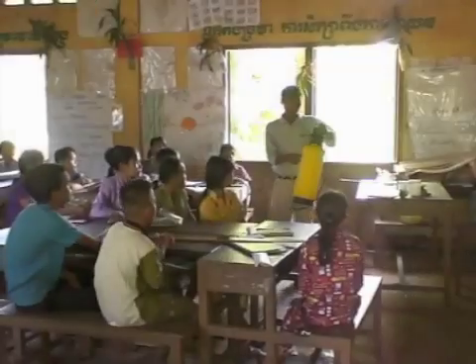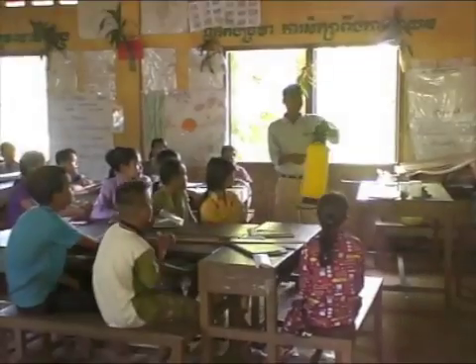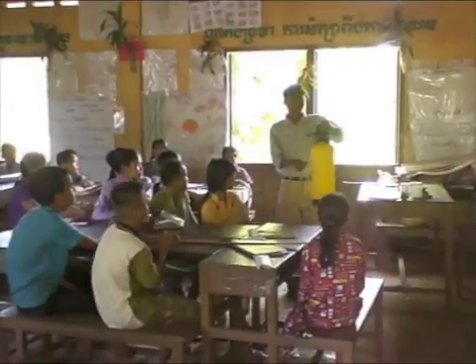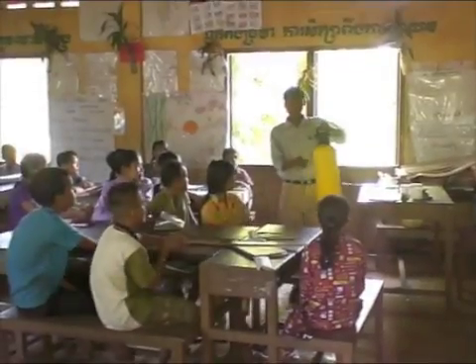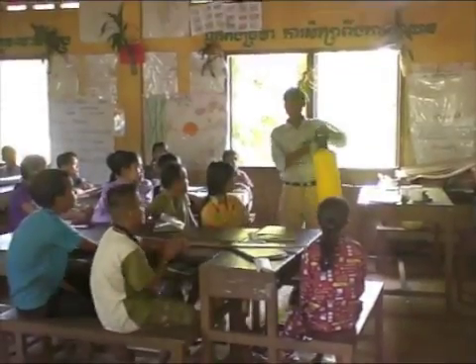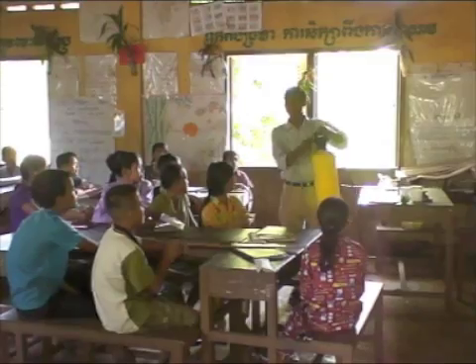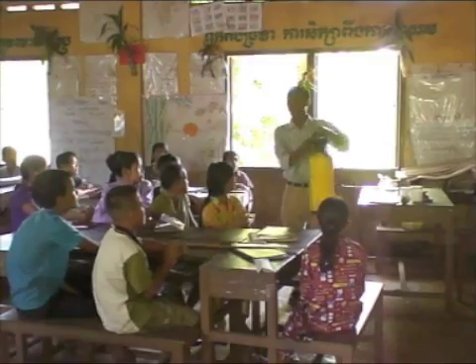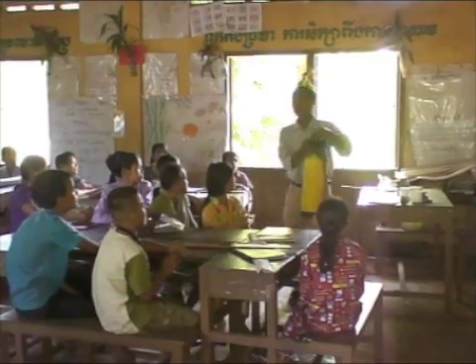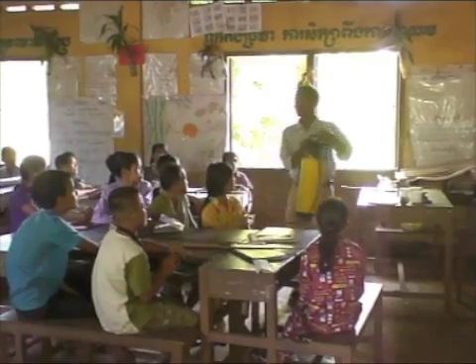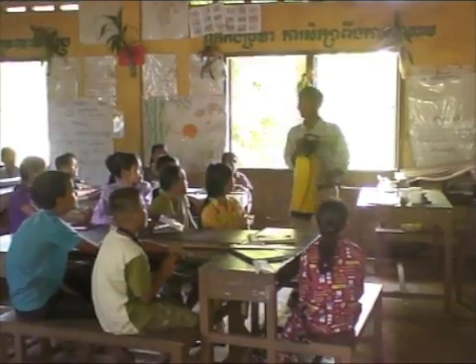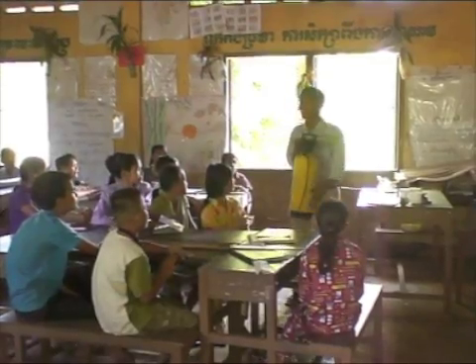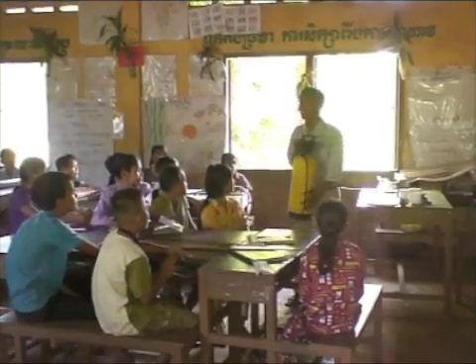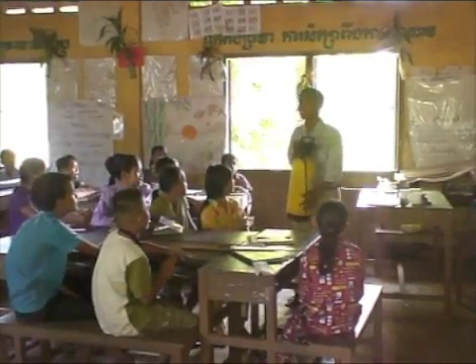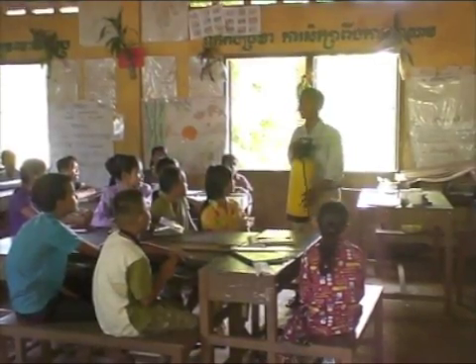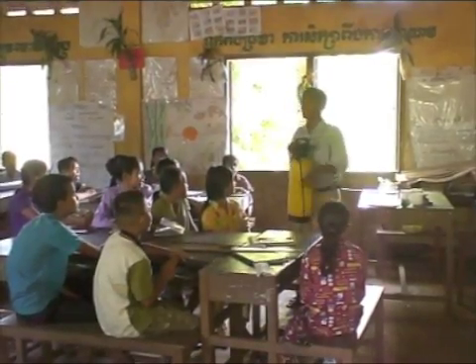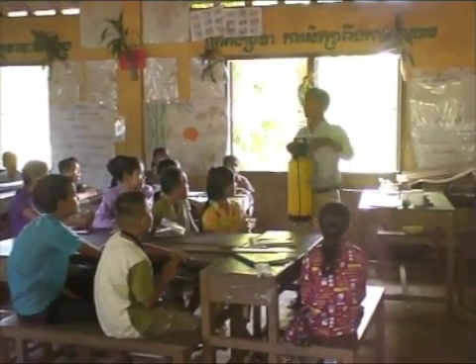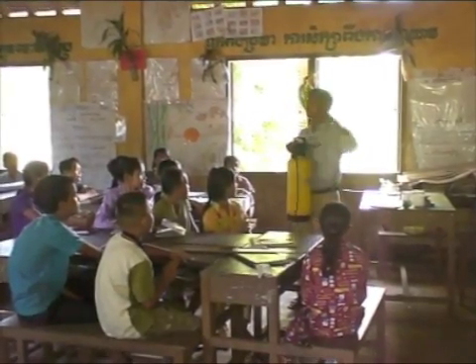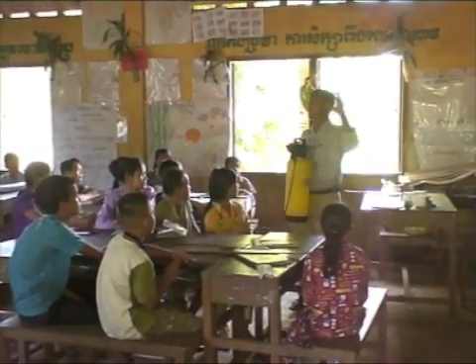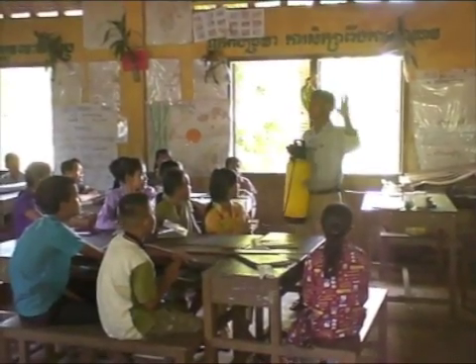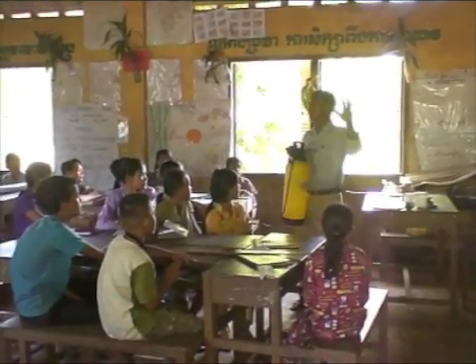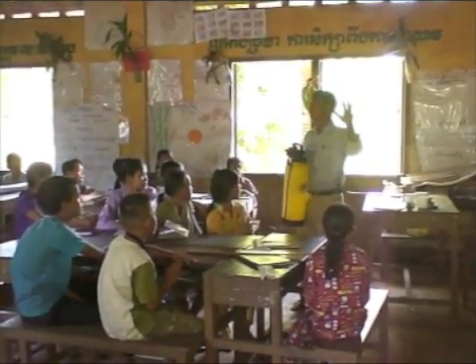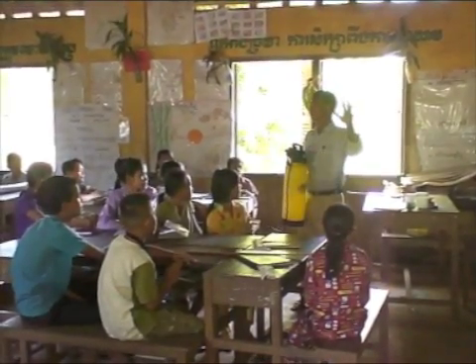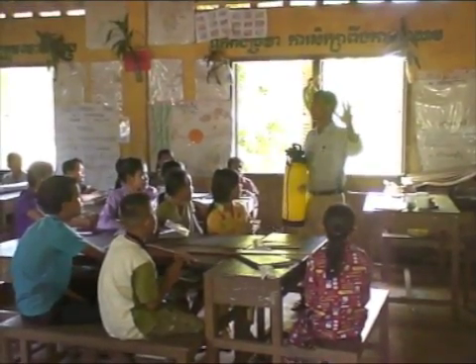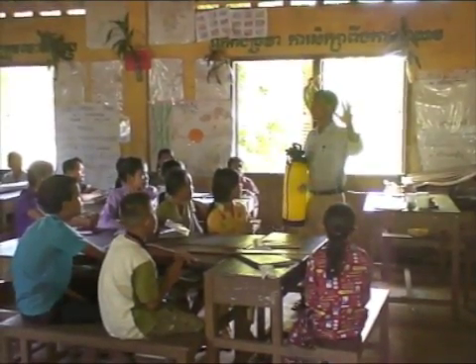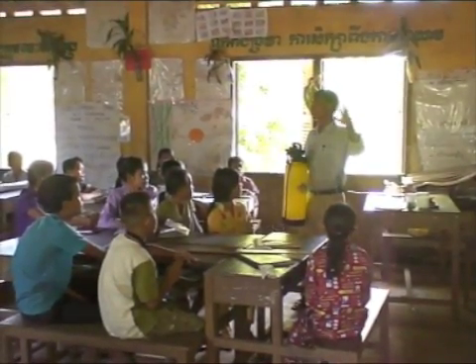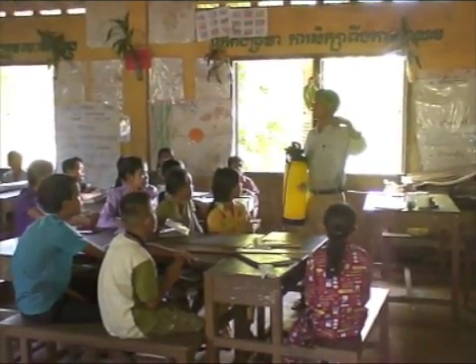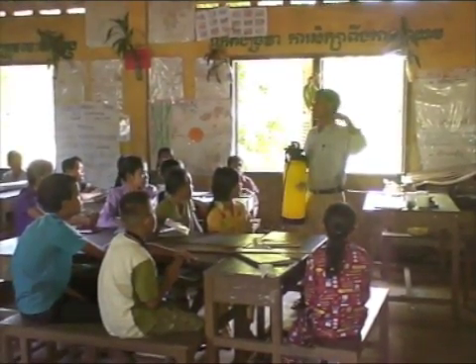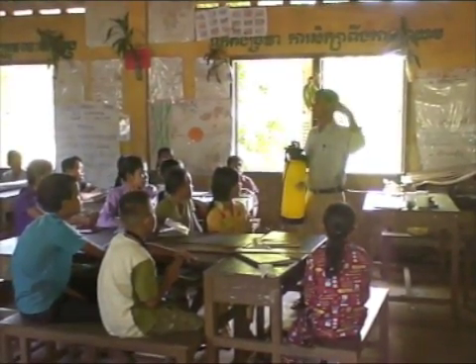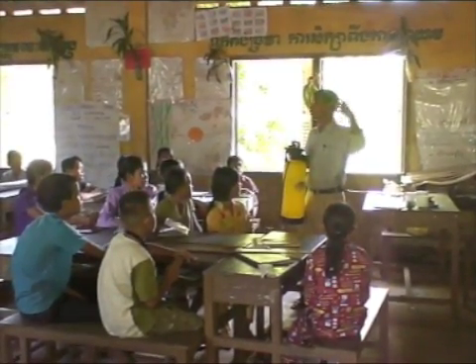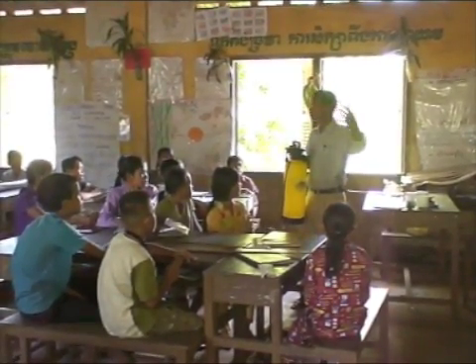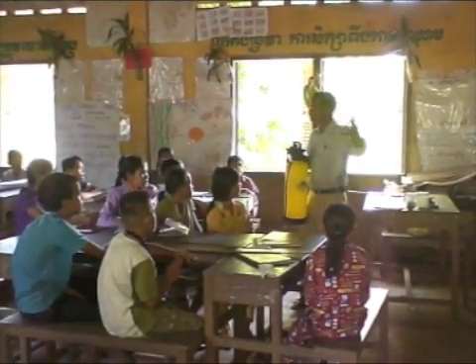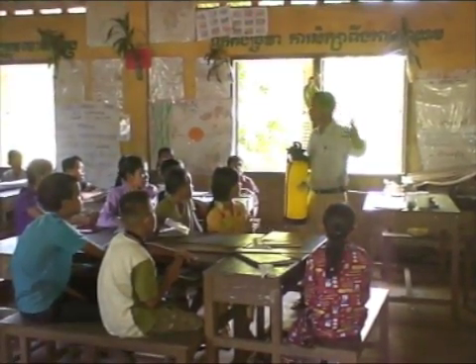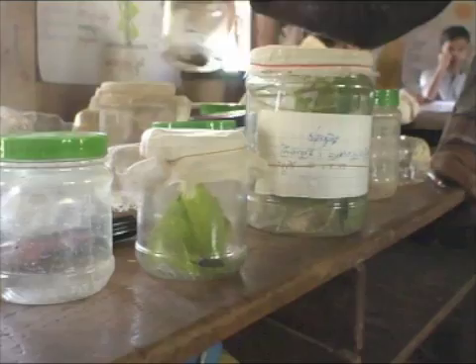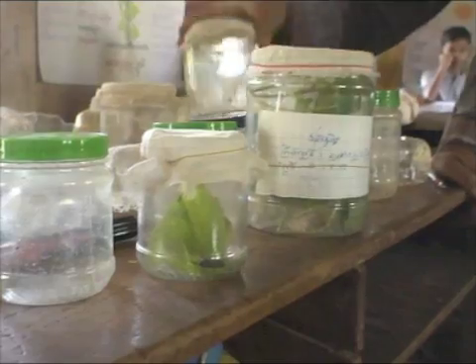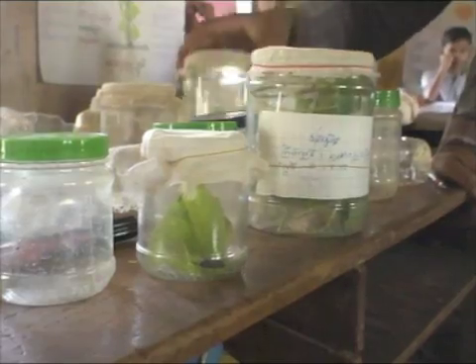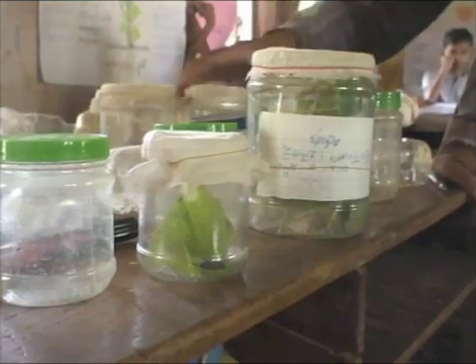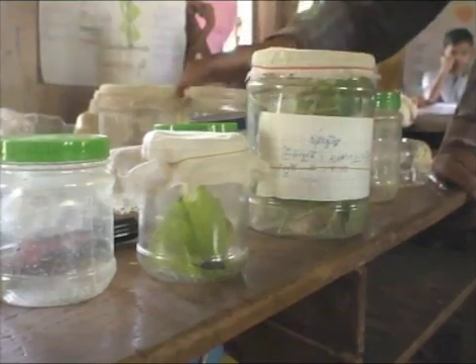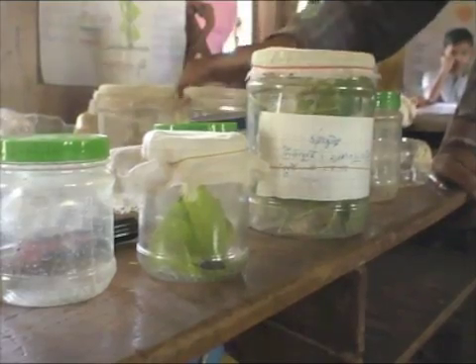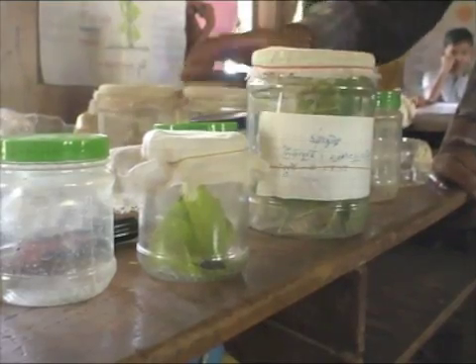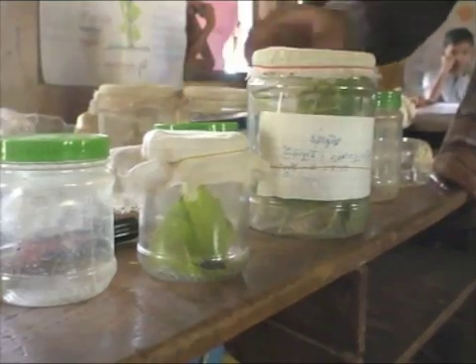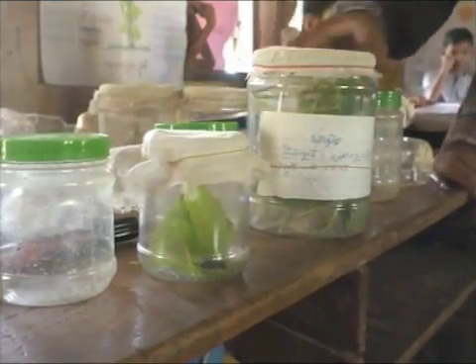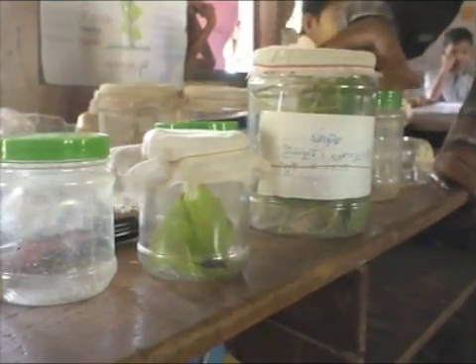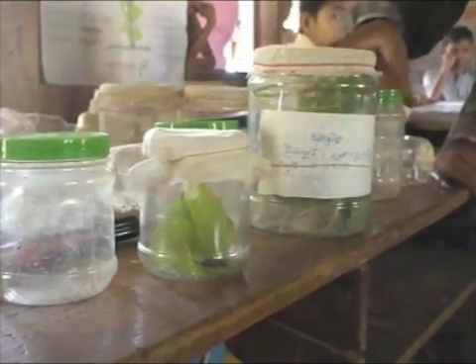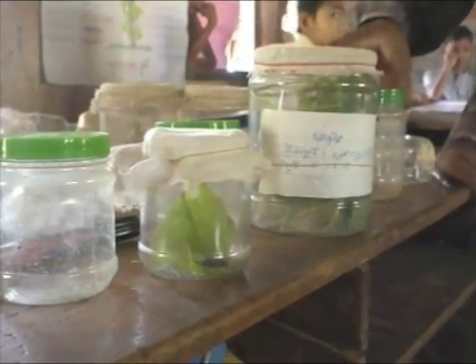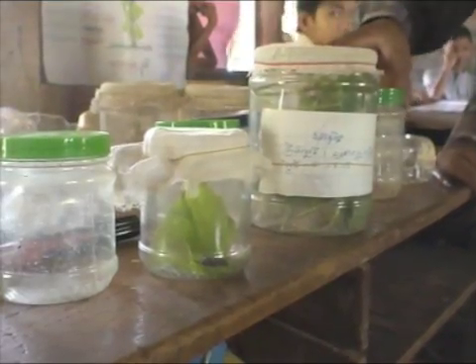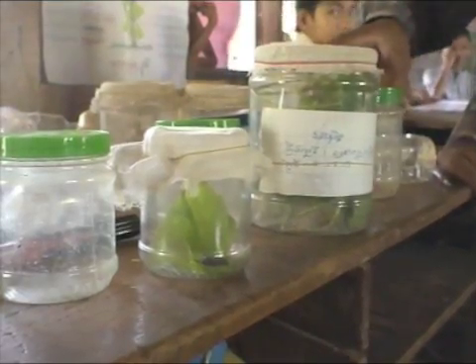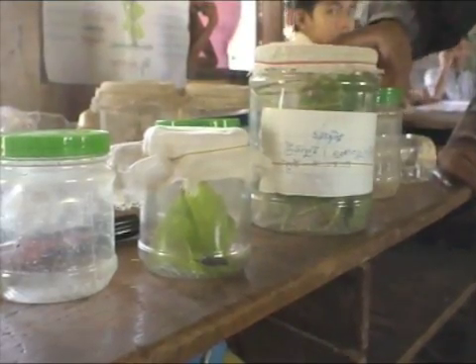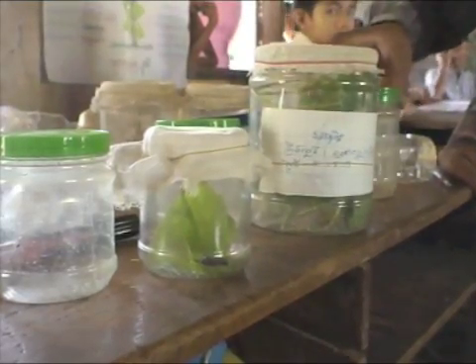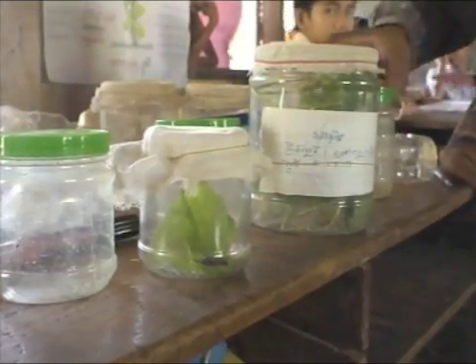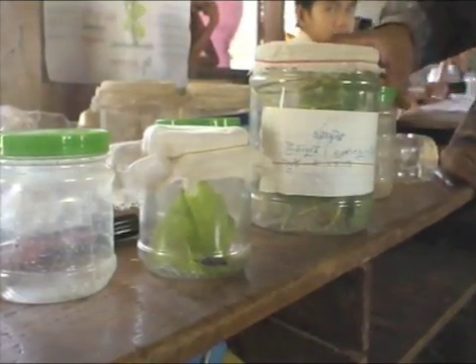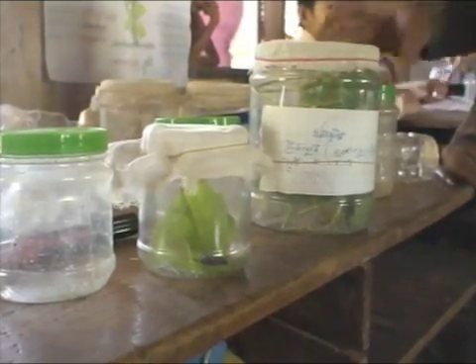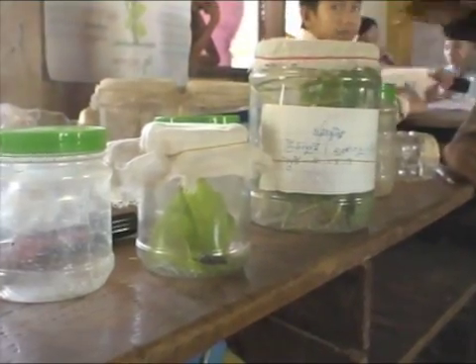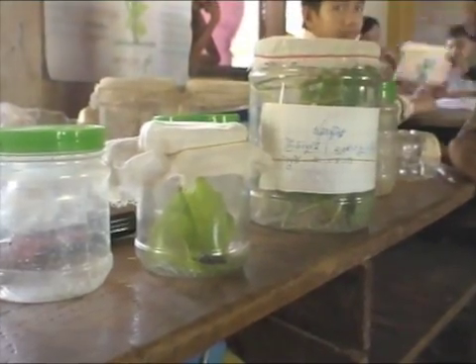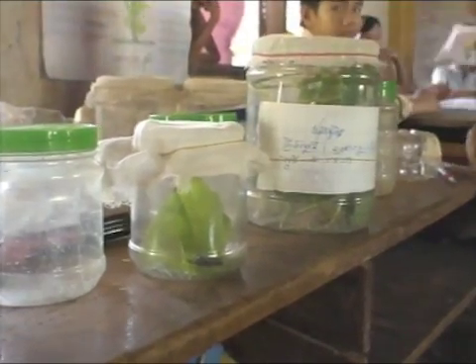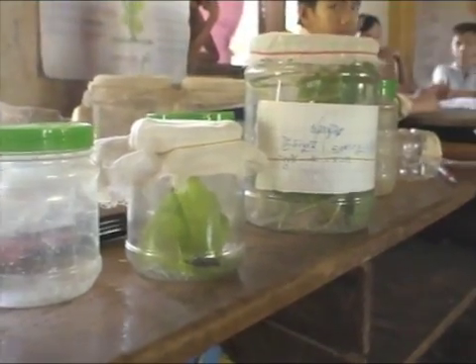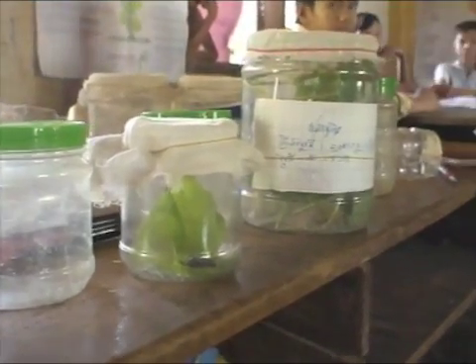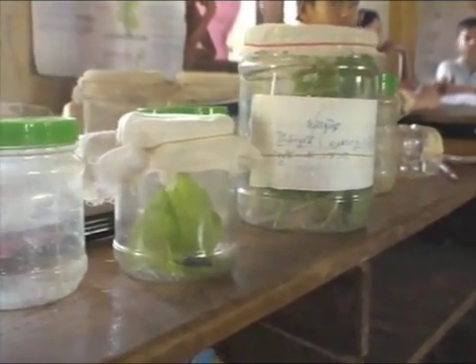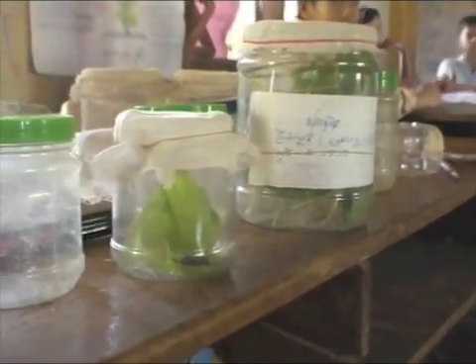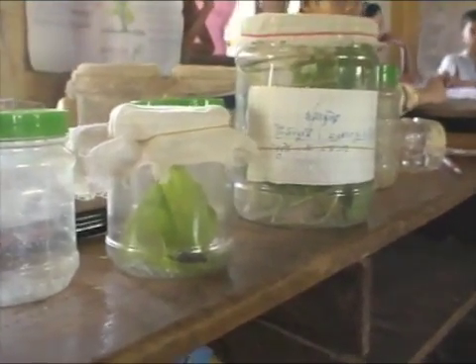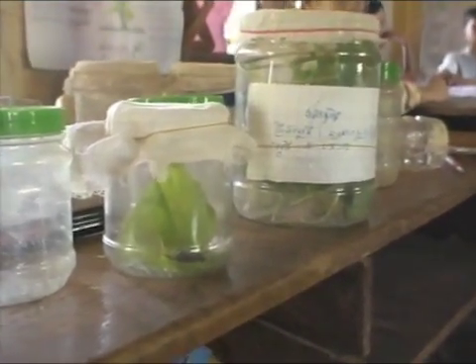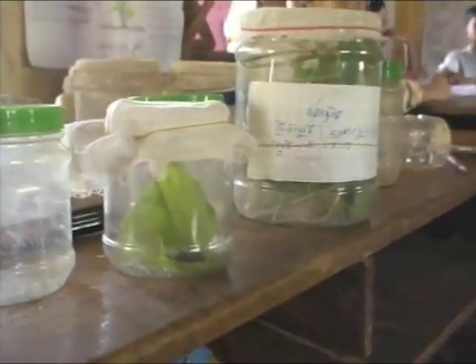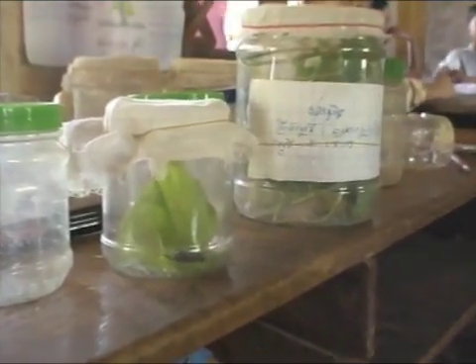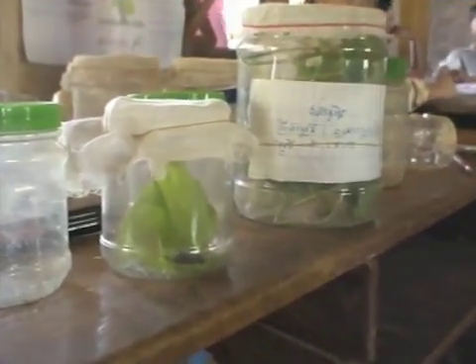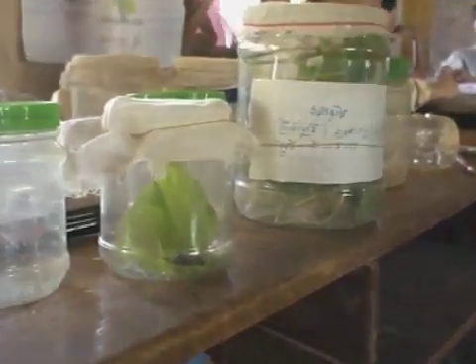For teachers, IPM is not only about pest management, but also about improved pedagogical methods.